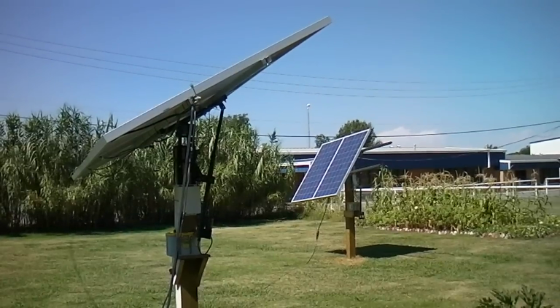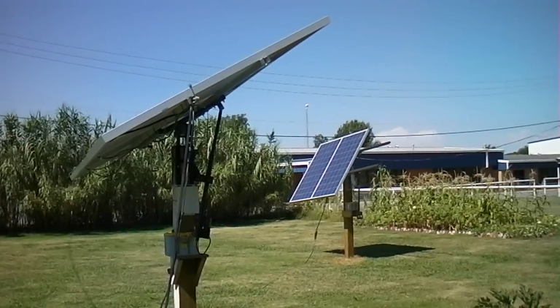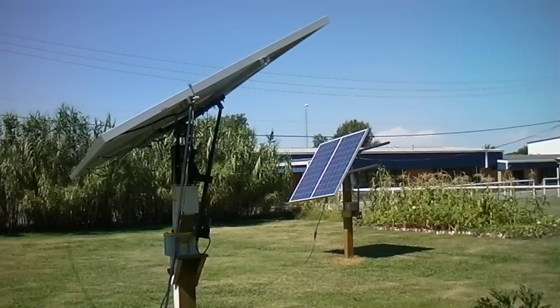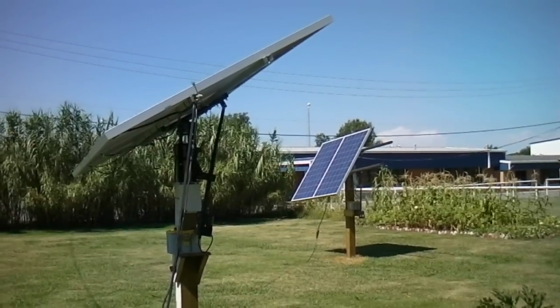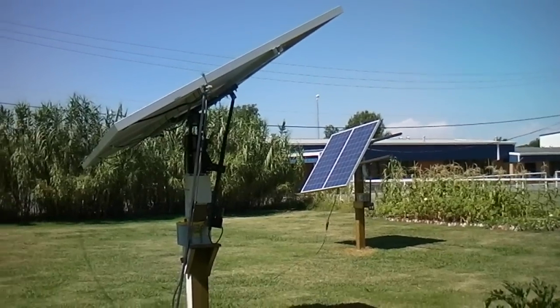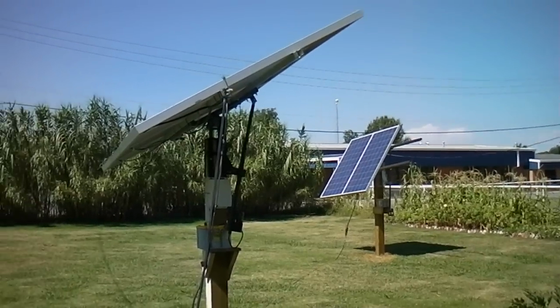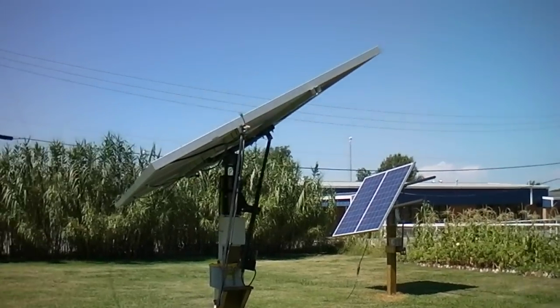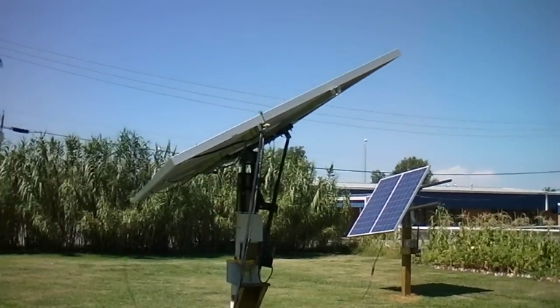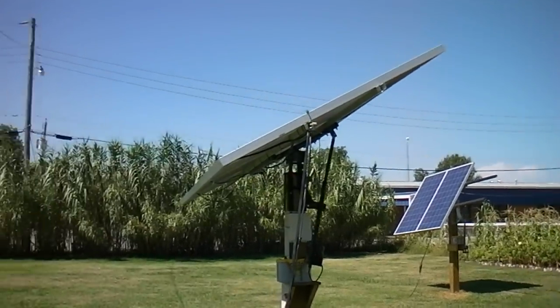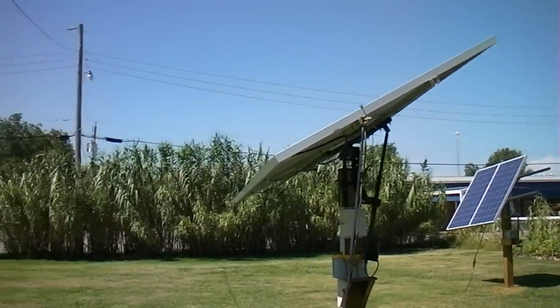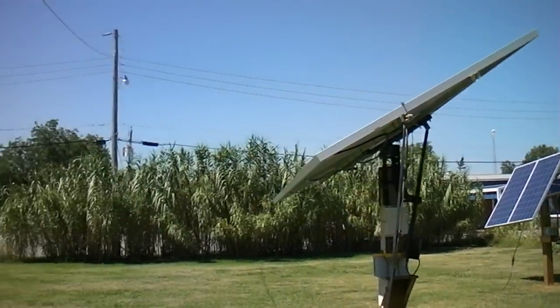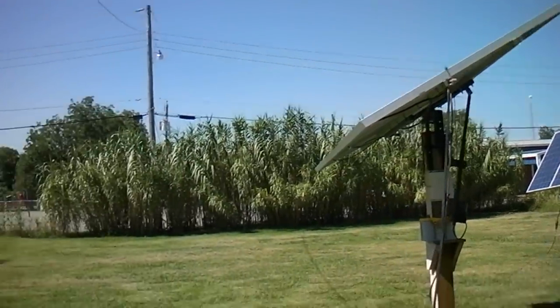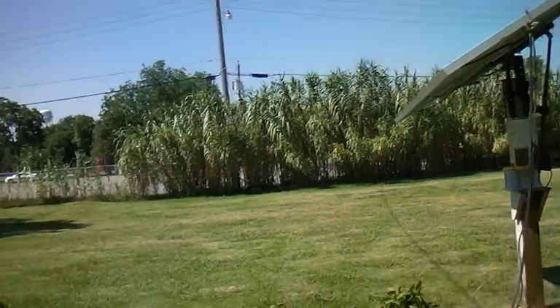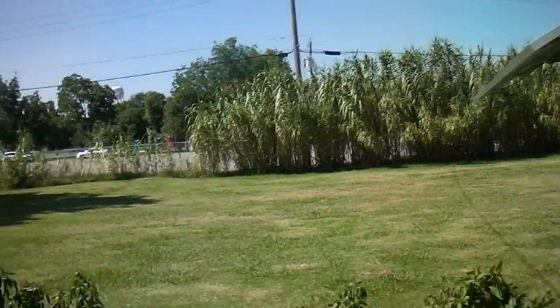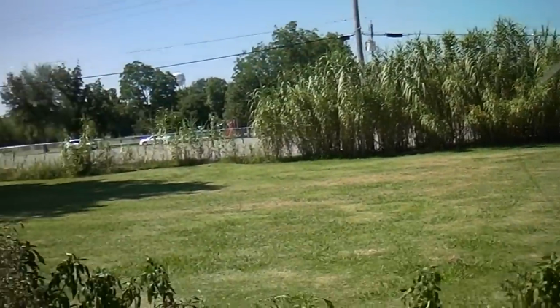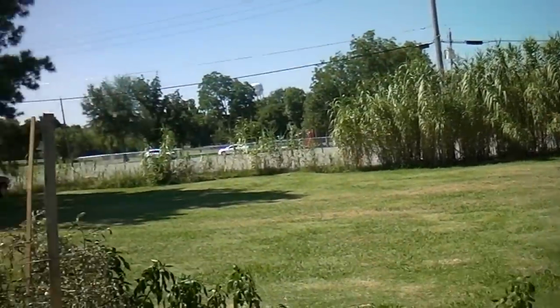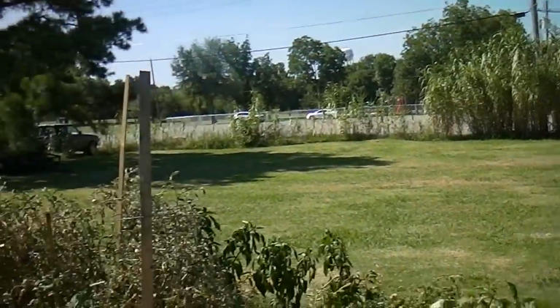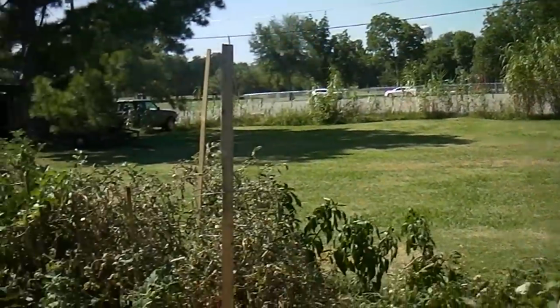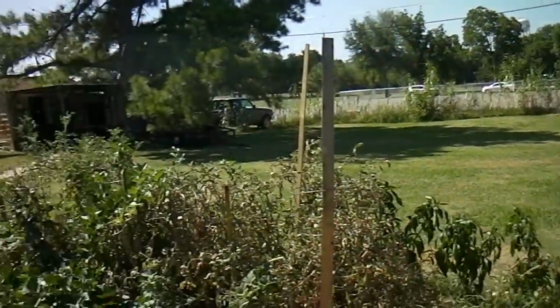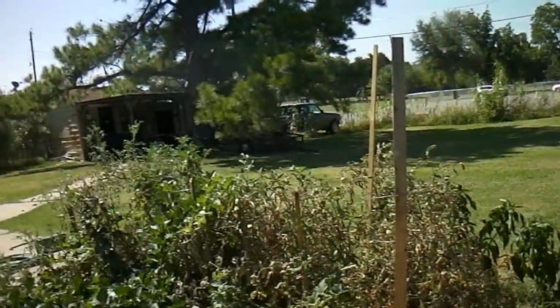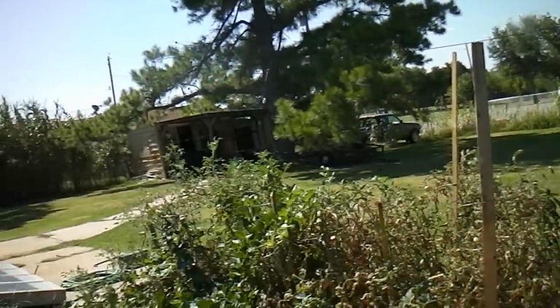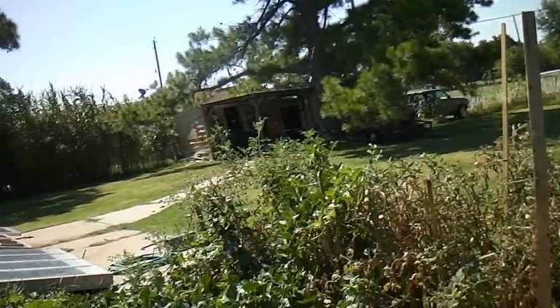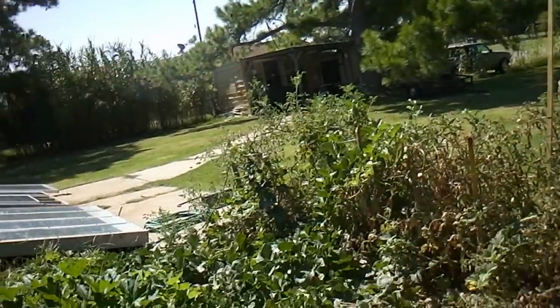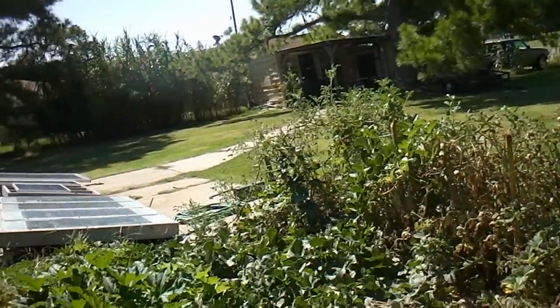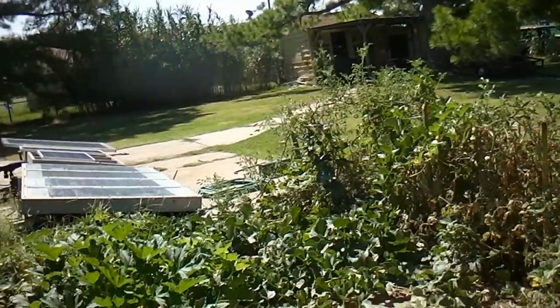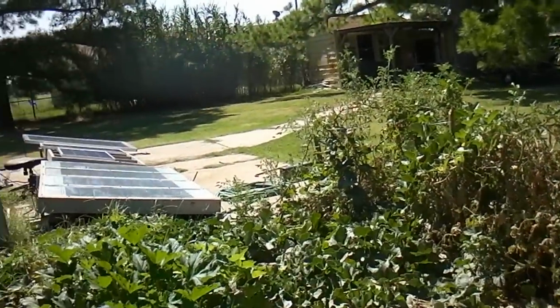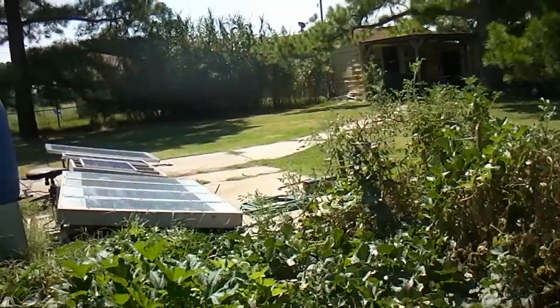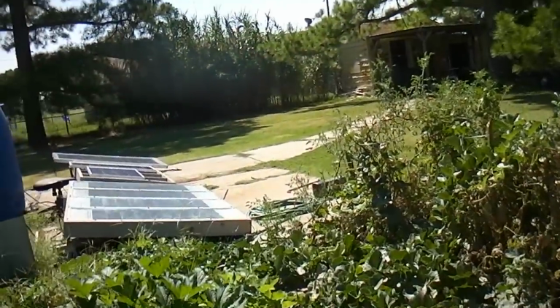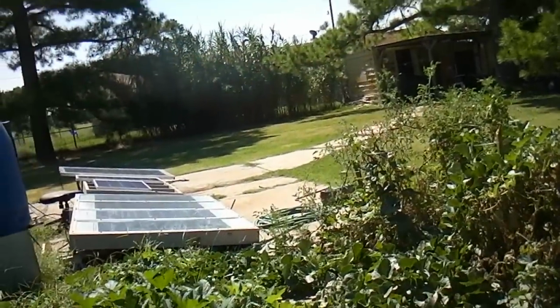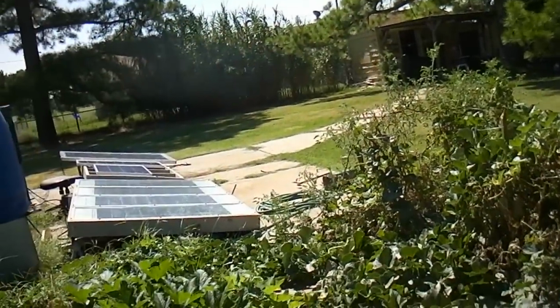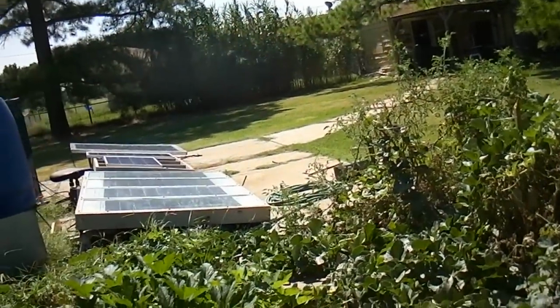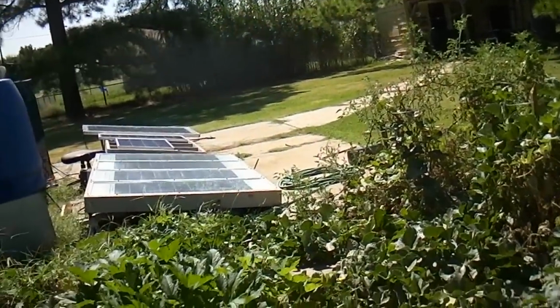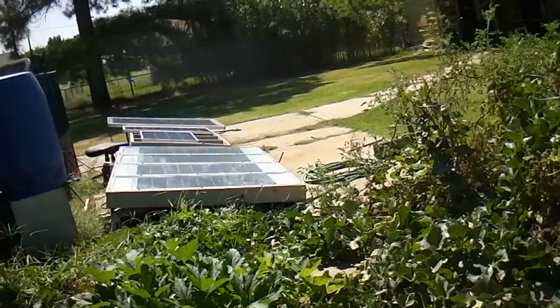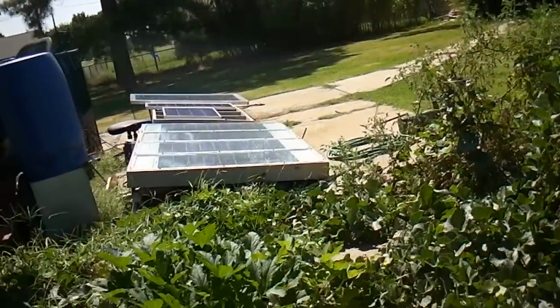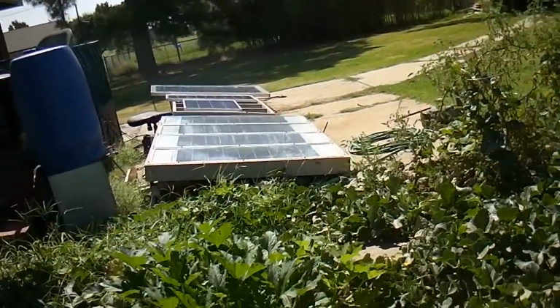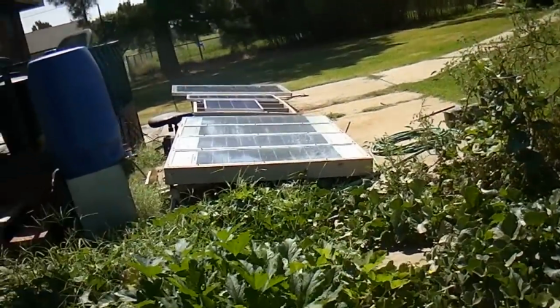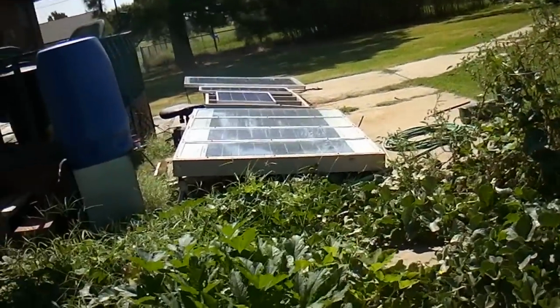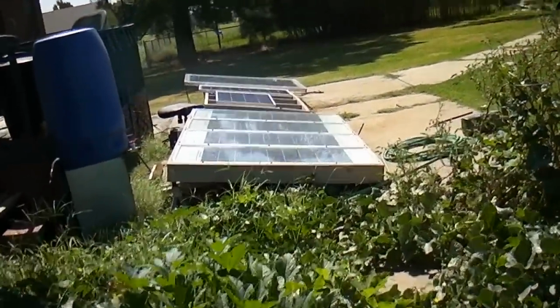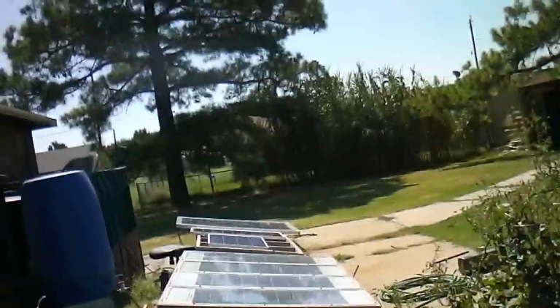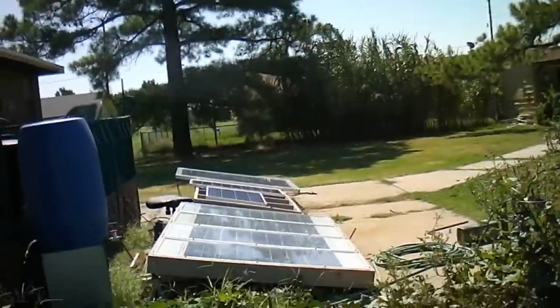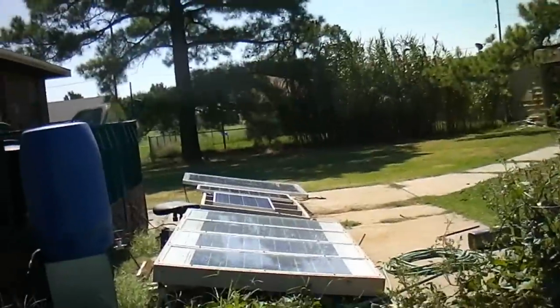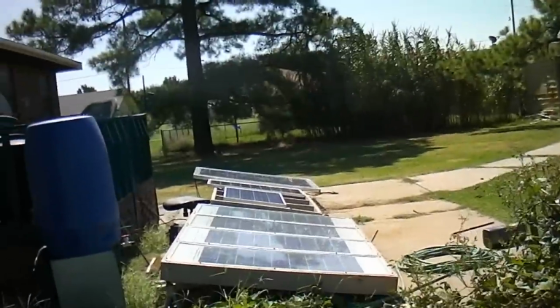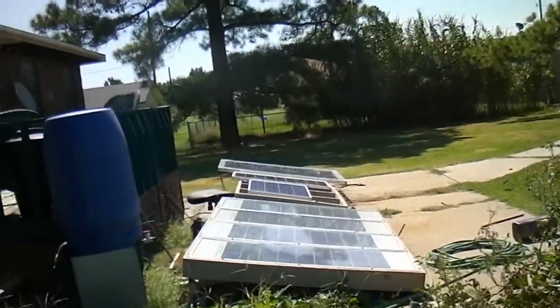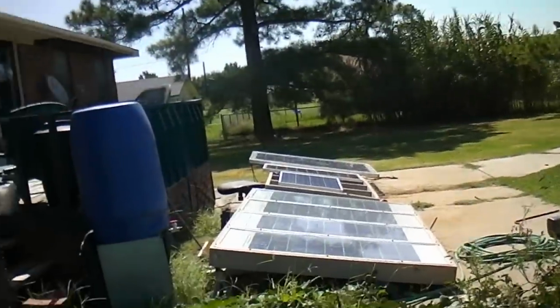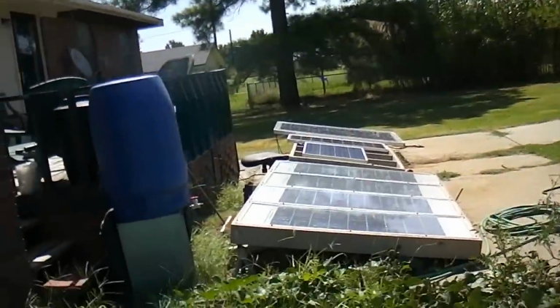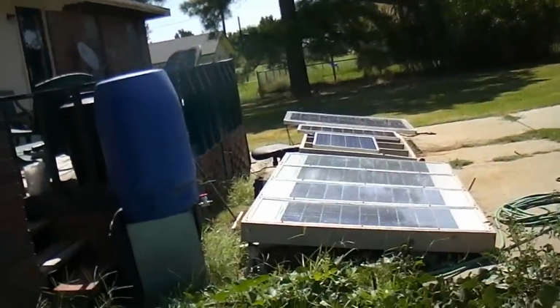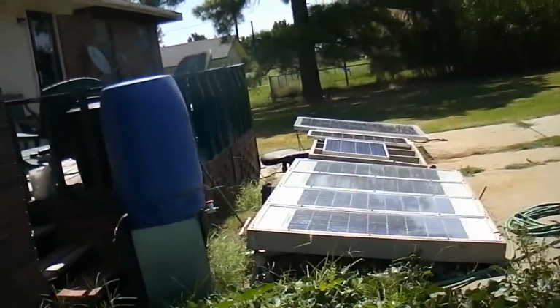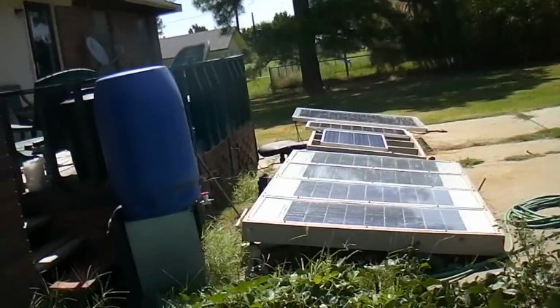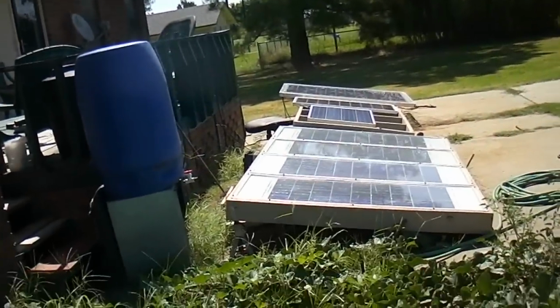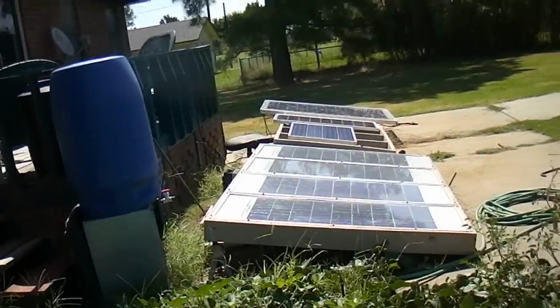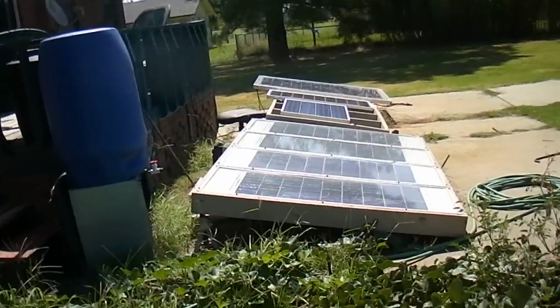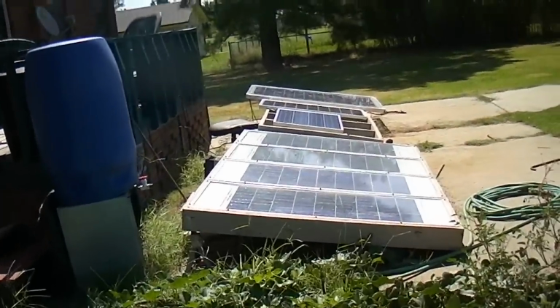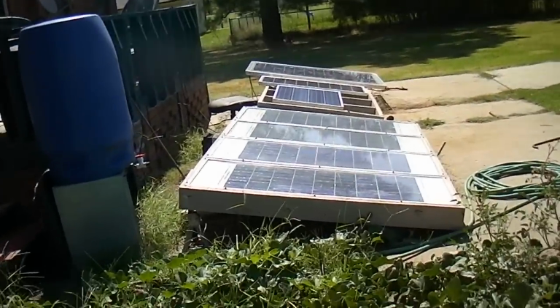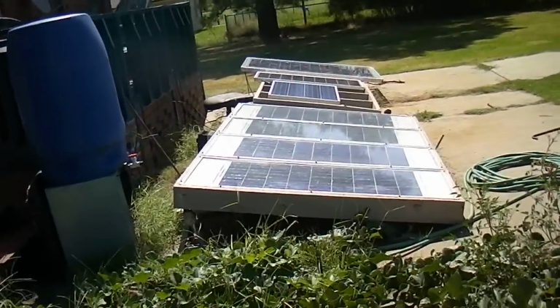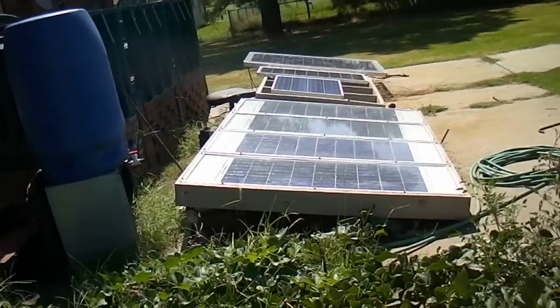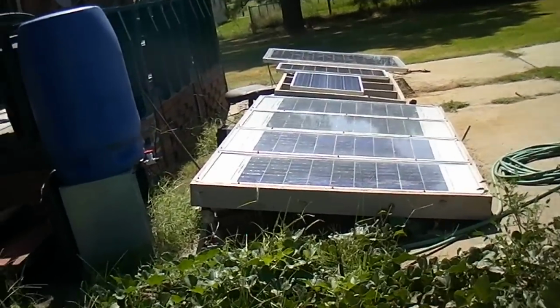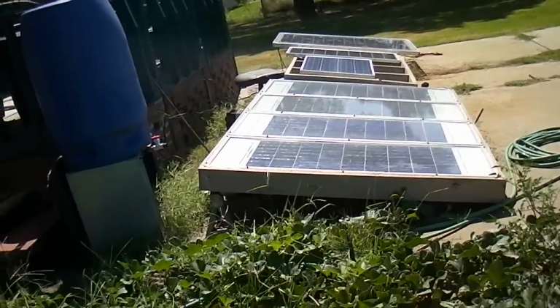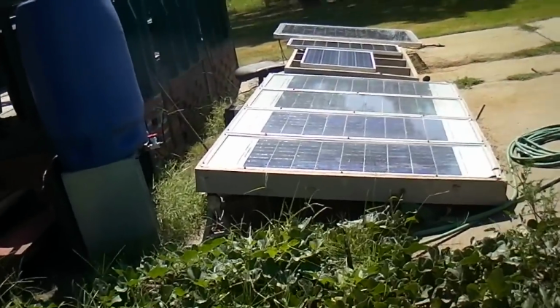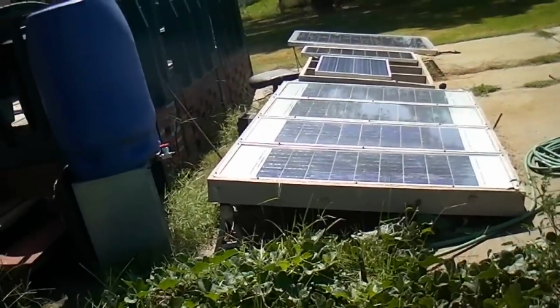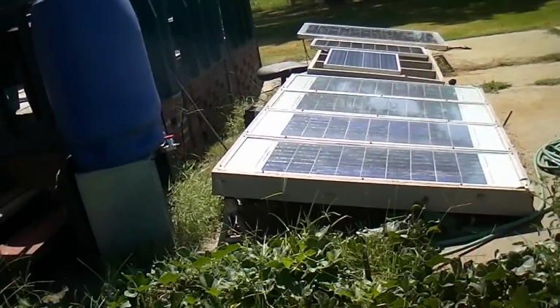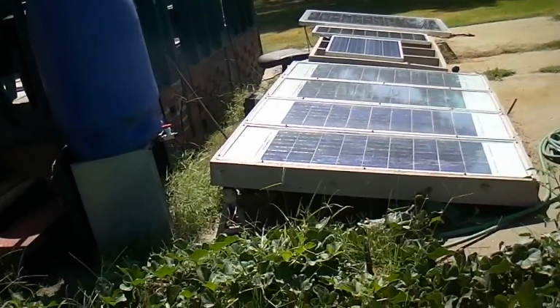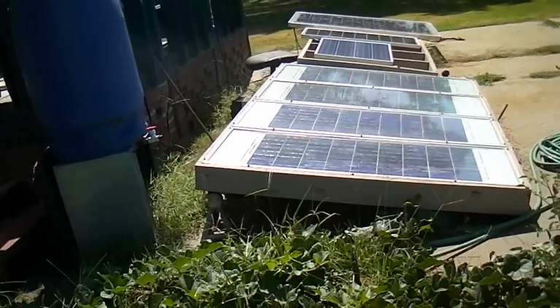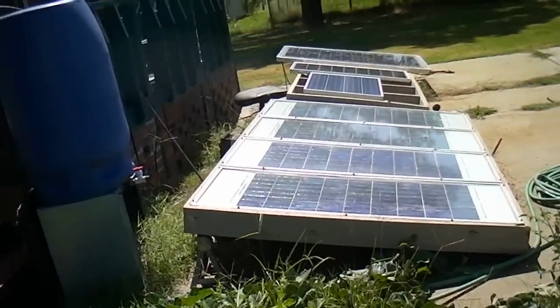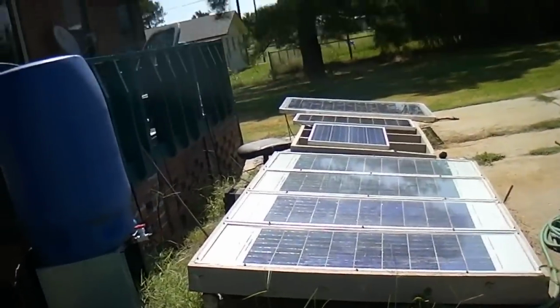Hi everybody. I wanted you guys to see my gas tank and how it turned out.